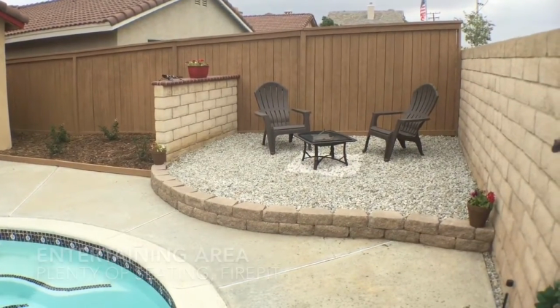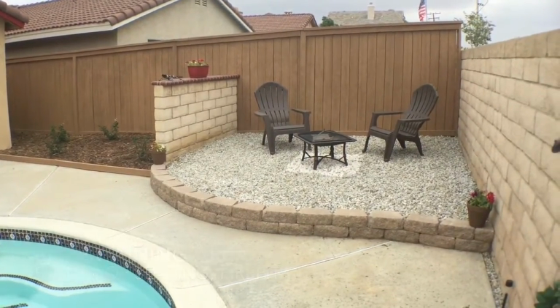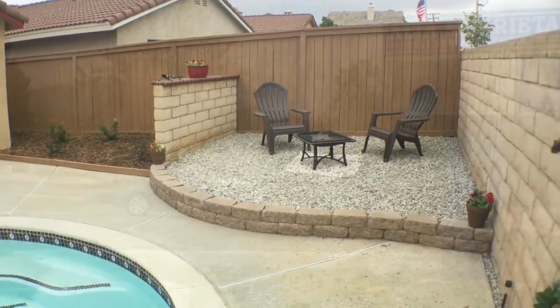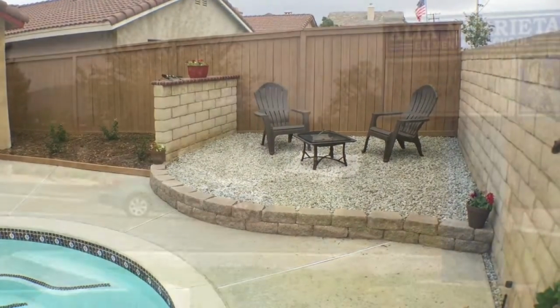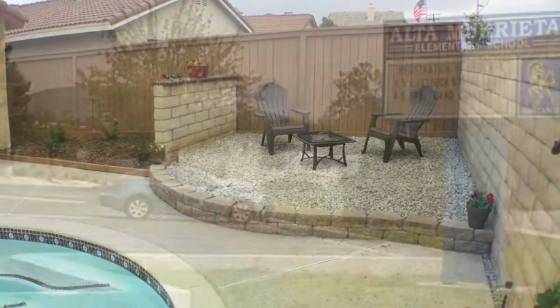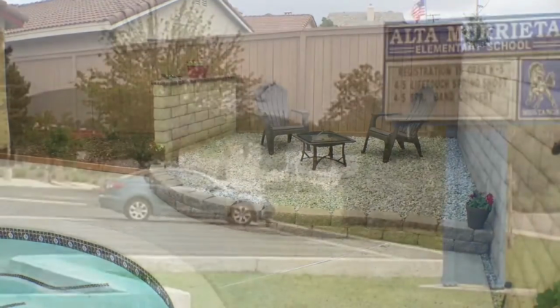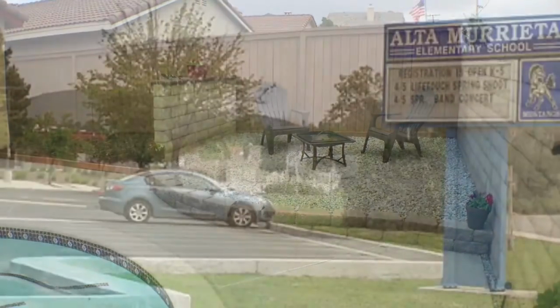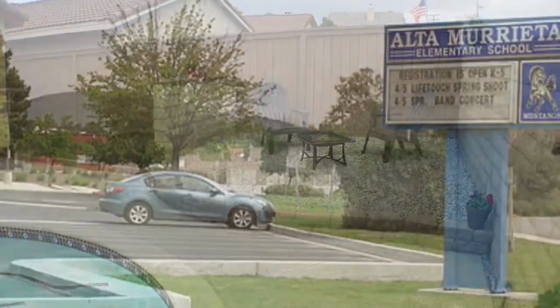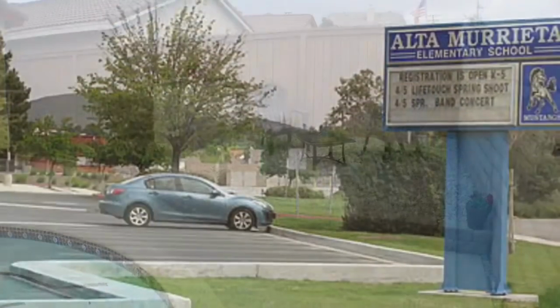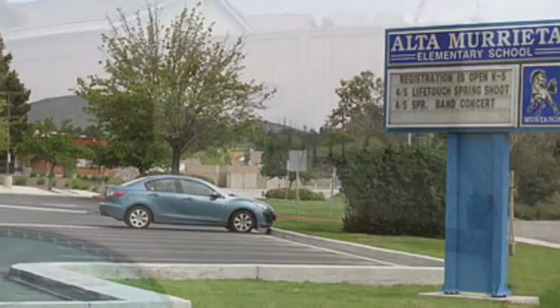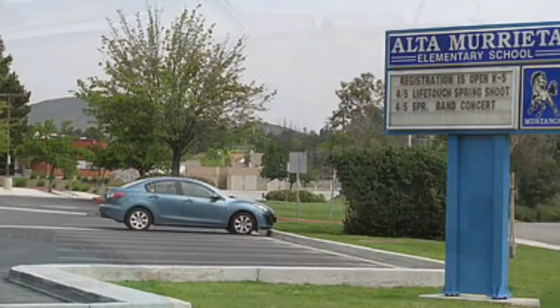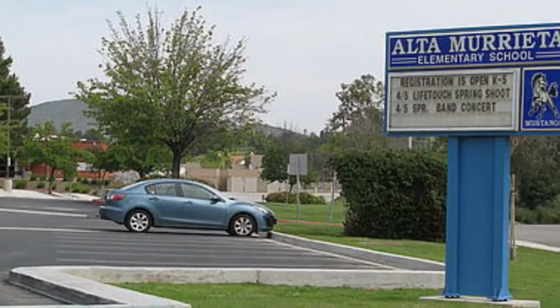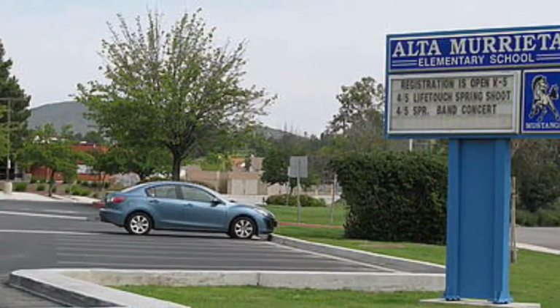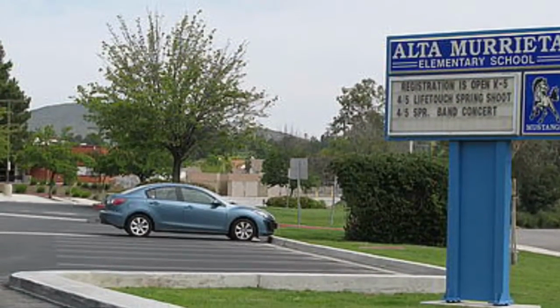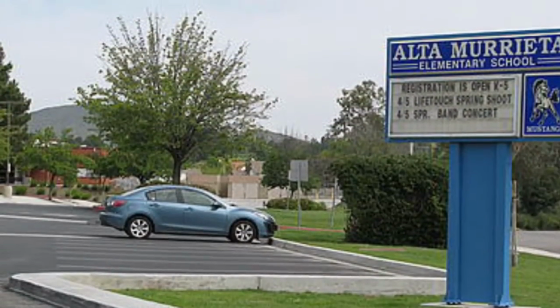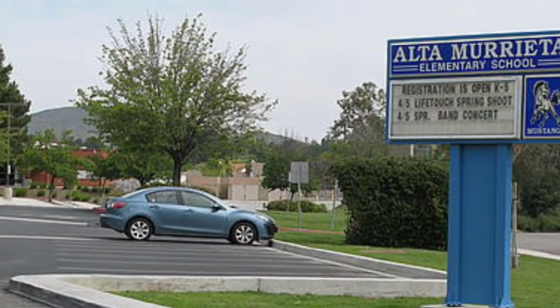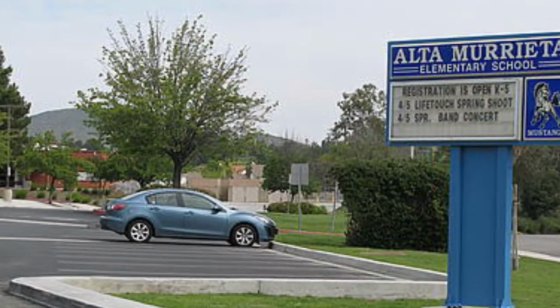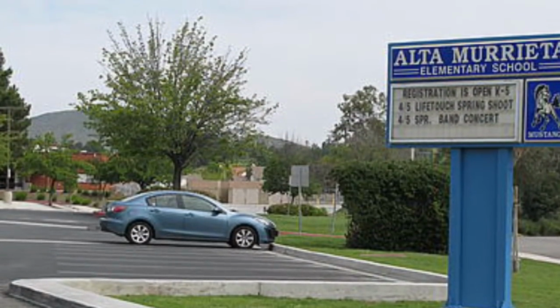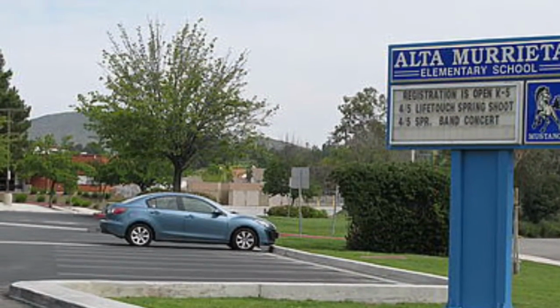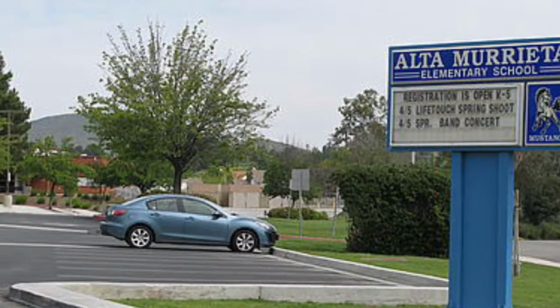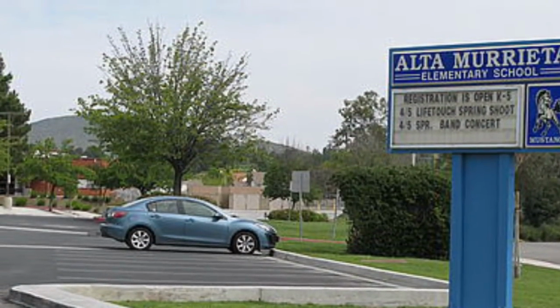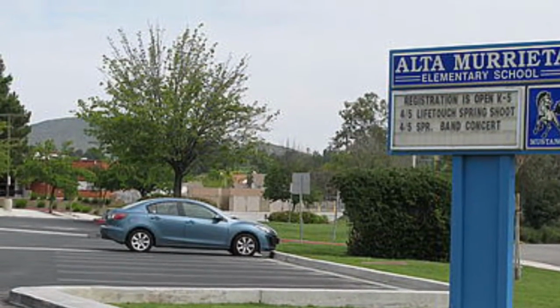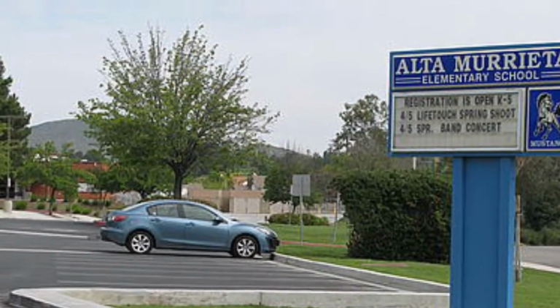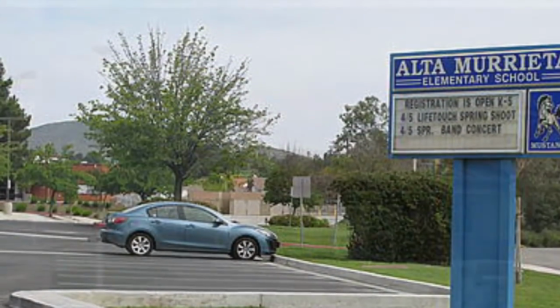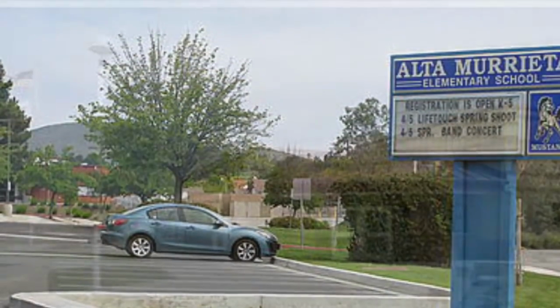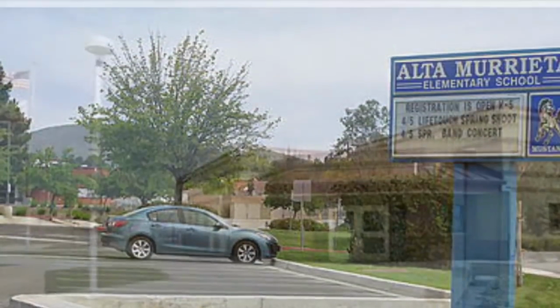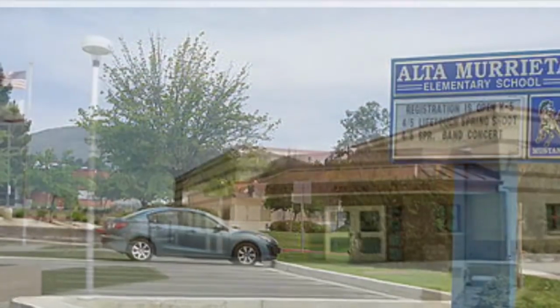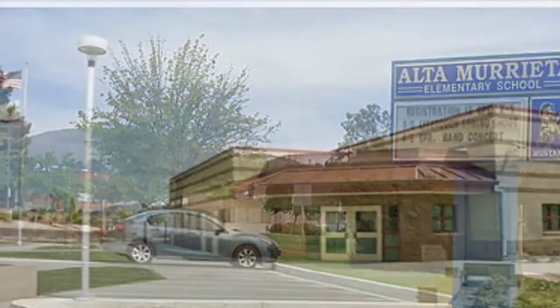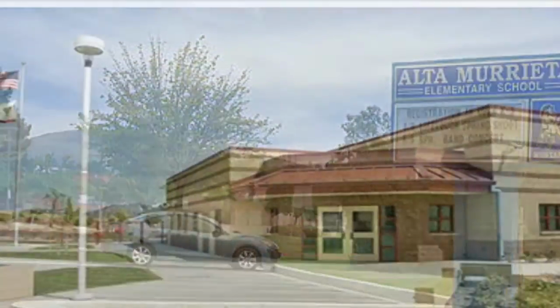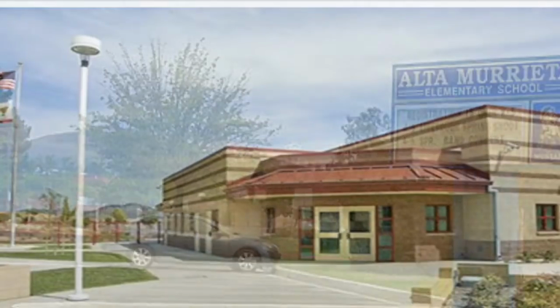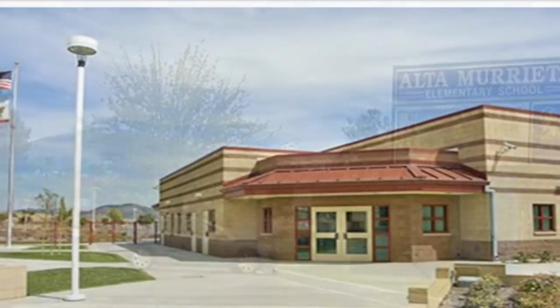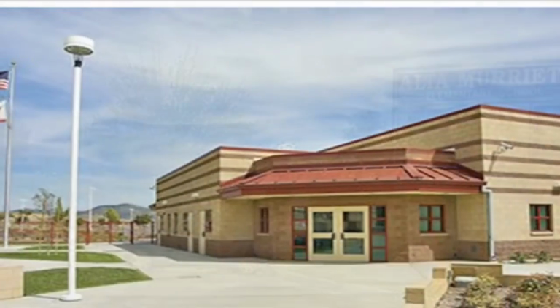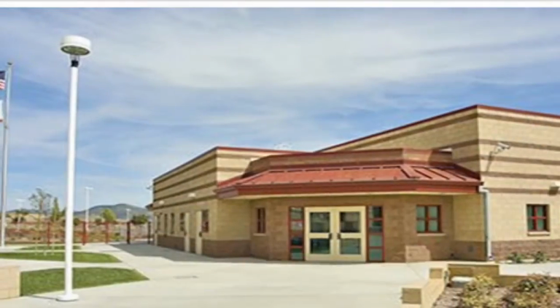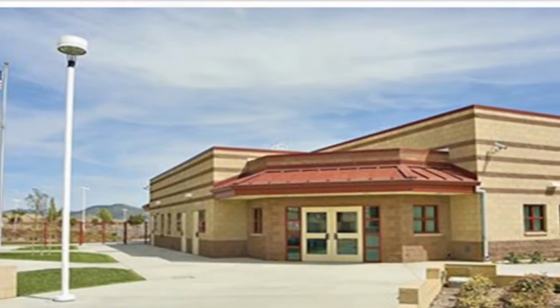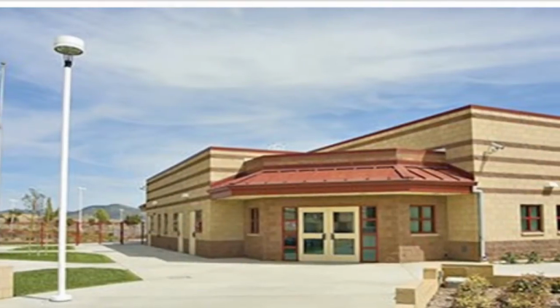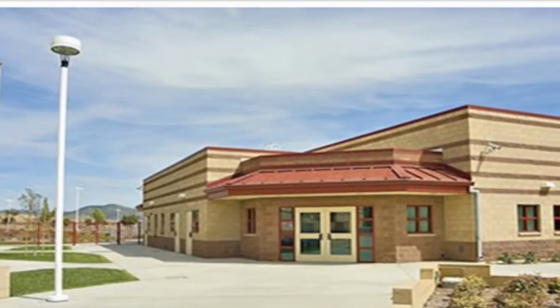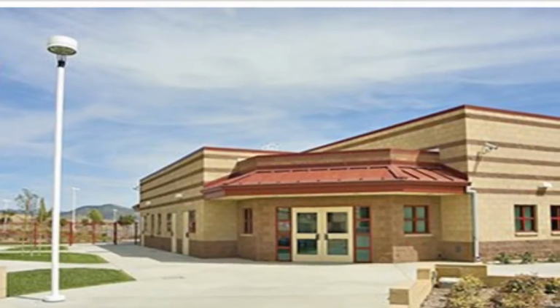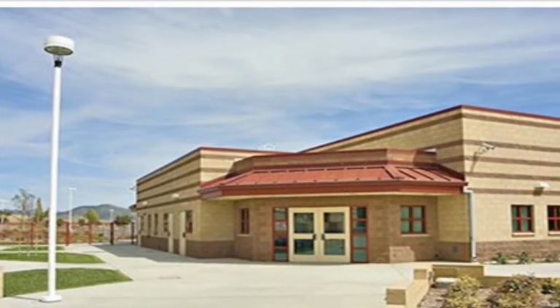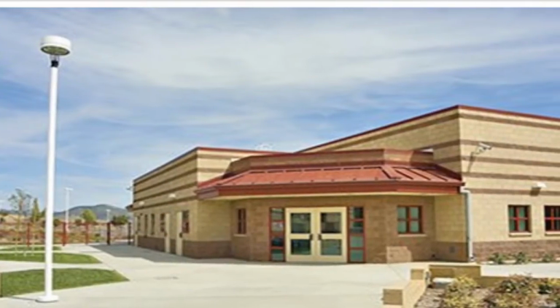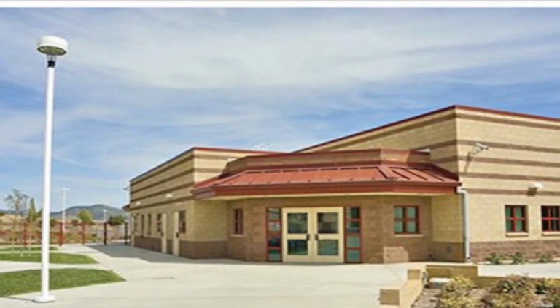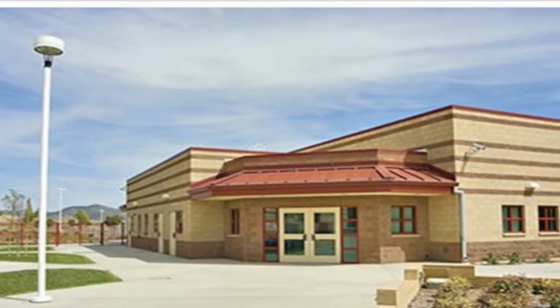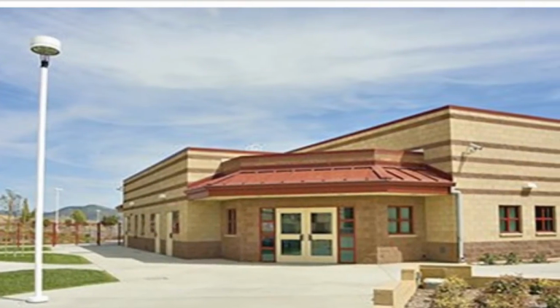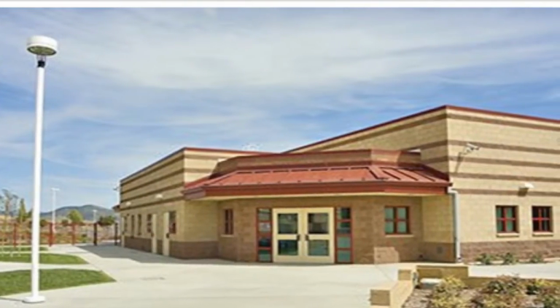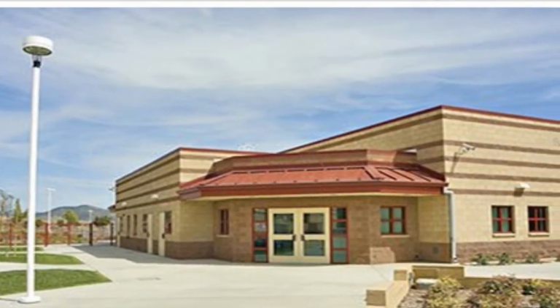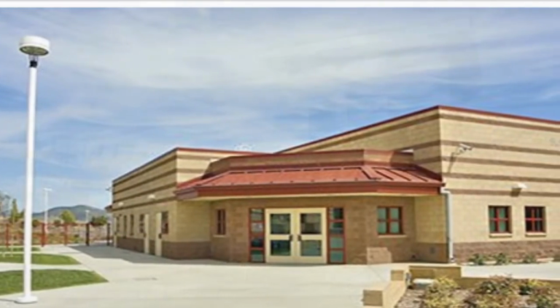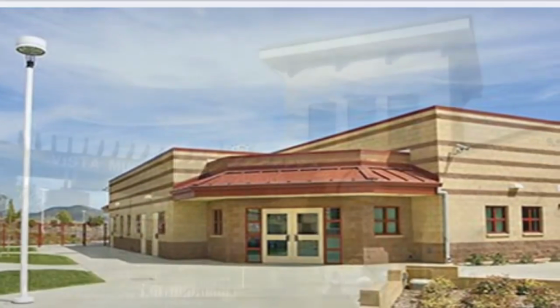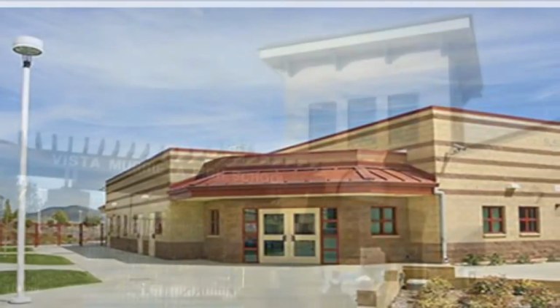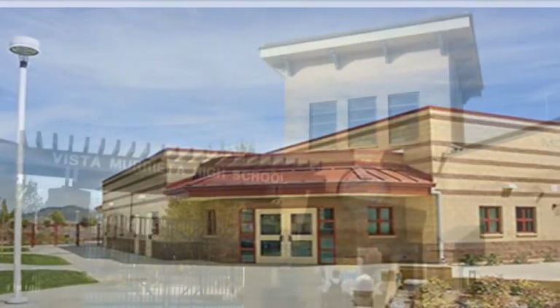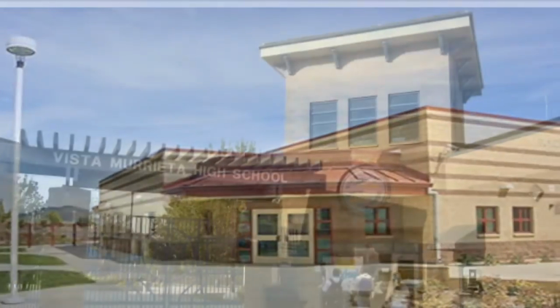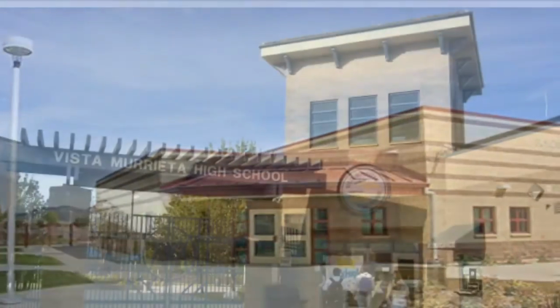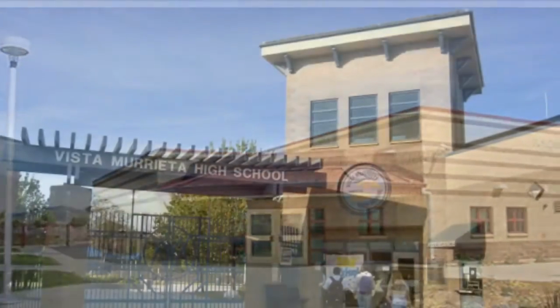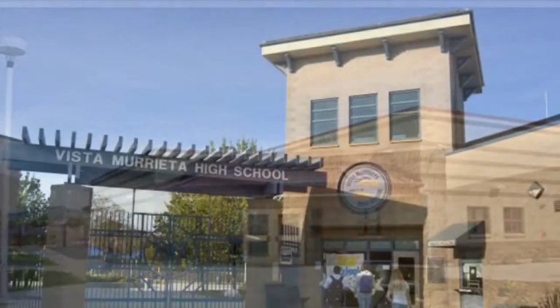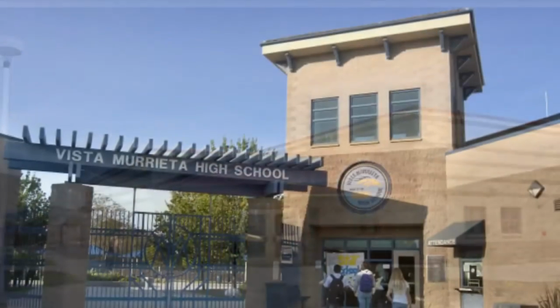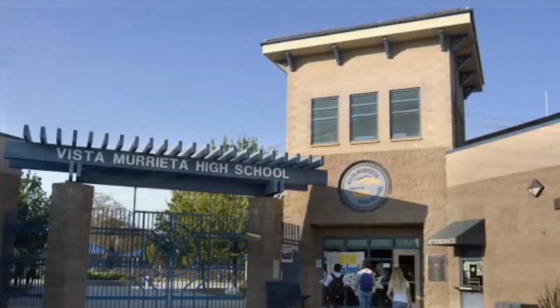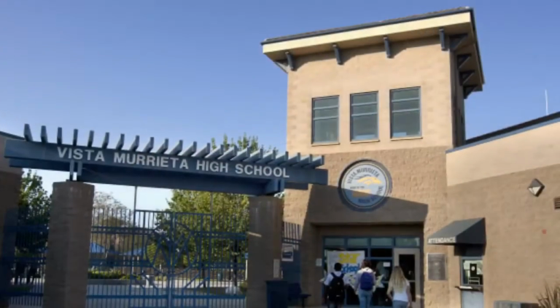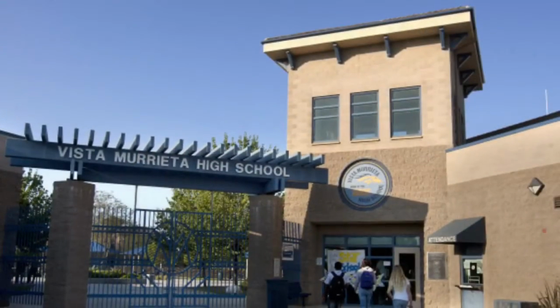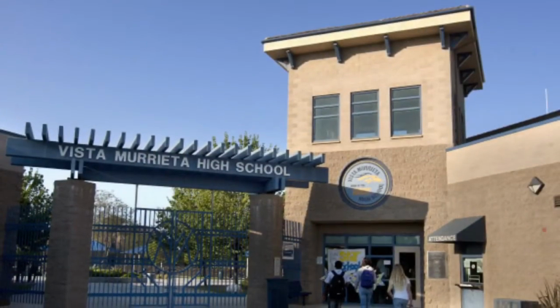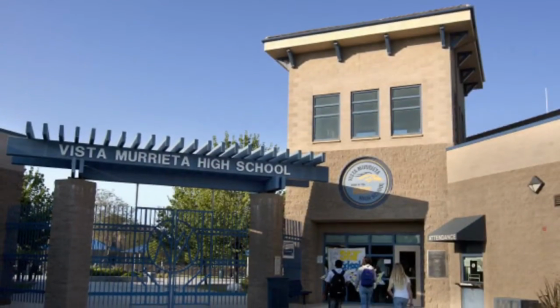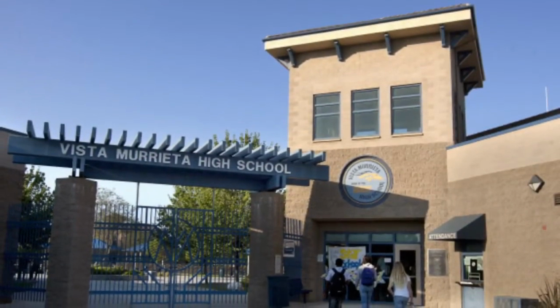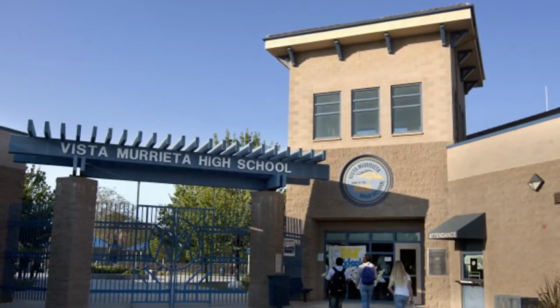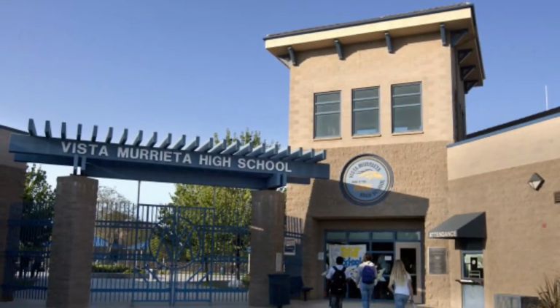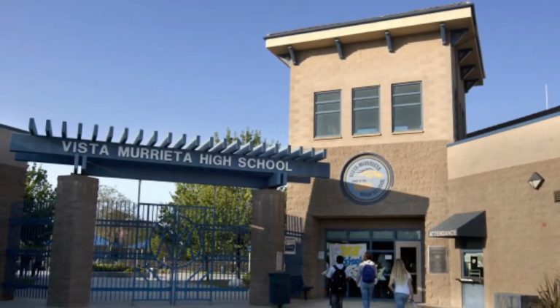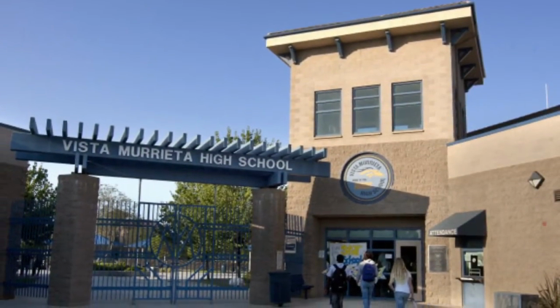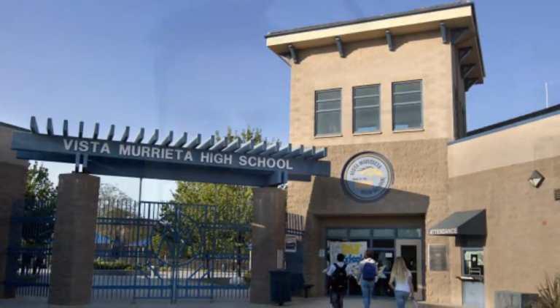This home is in the Murrieta School District, where your kids will start out at Alta Murrieta Elementary and finish at Vista Murrieta High School.